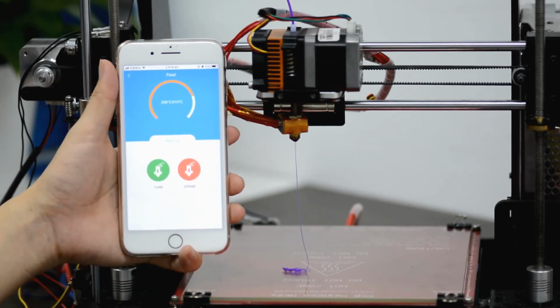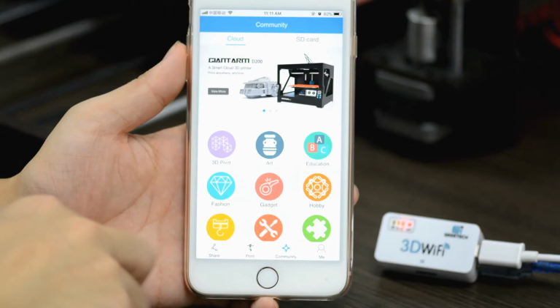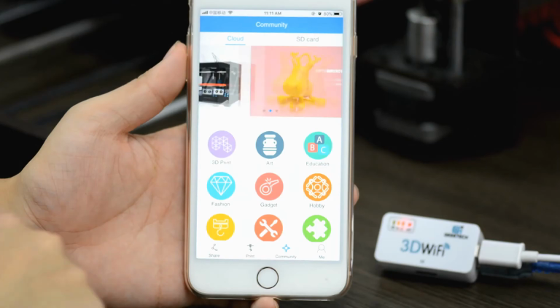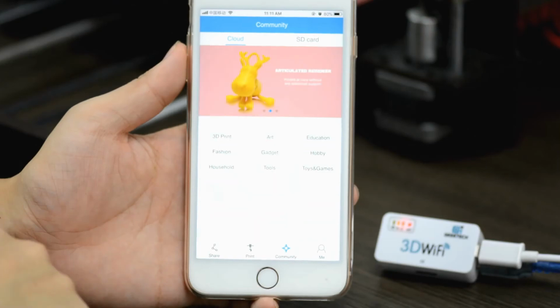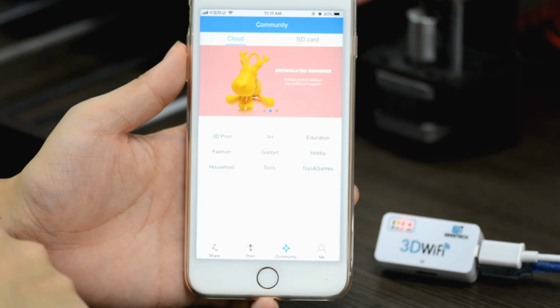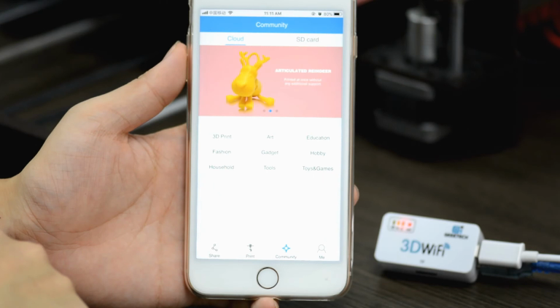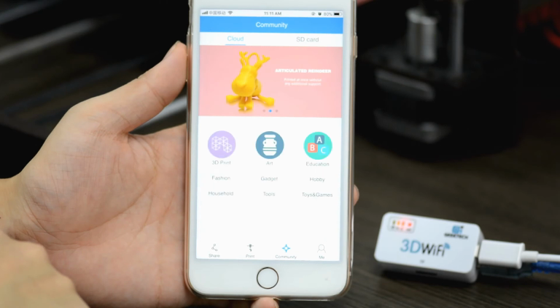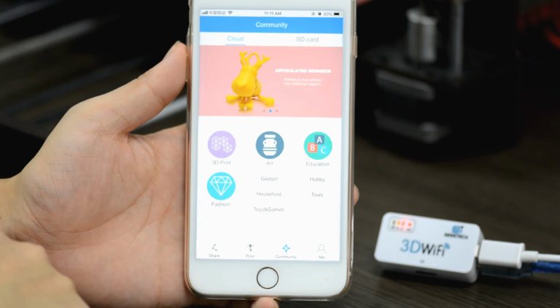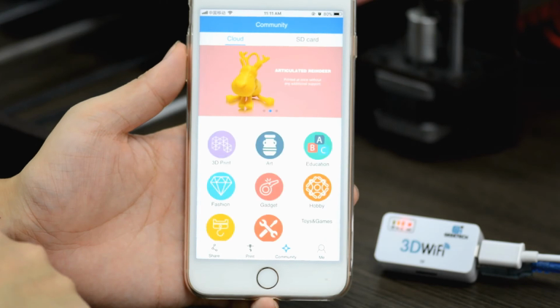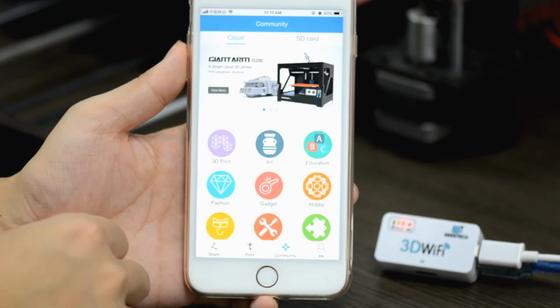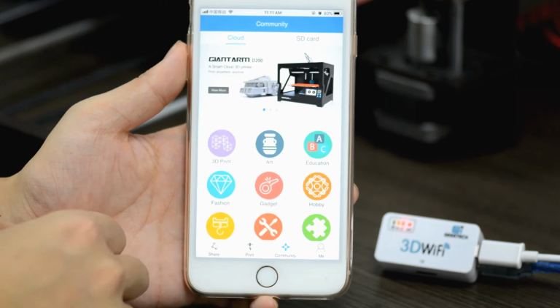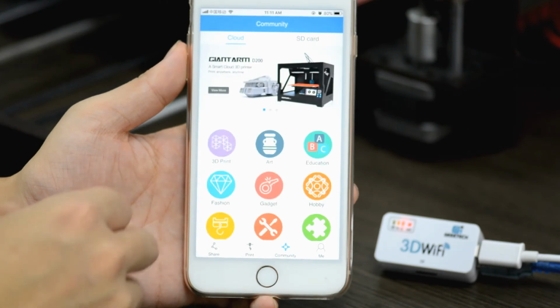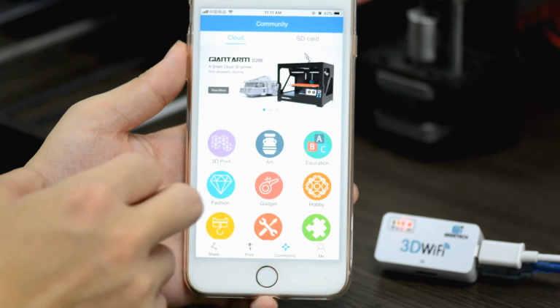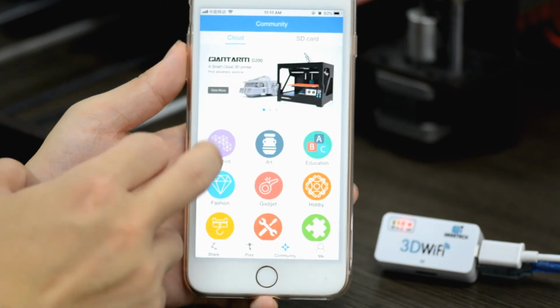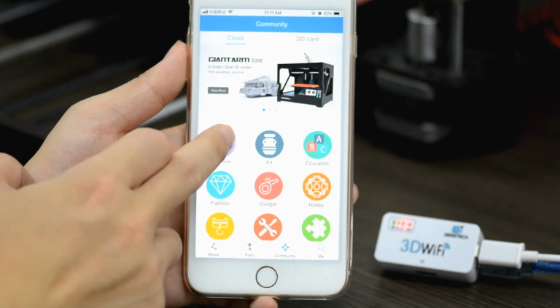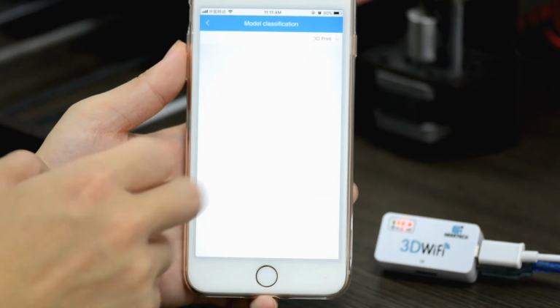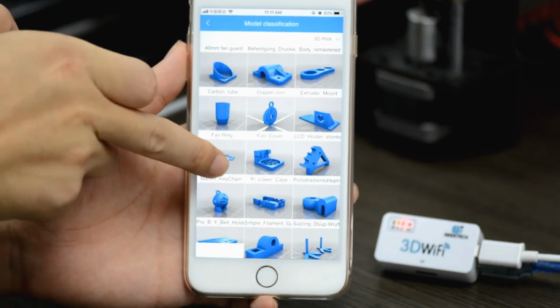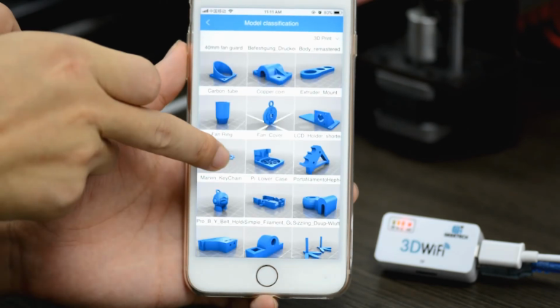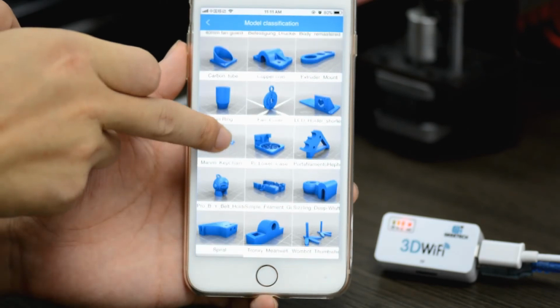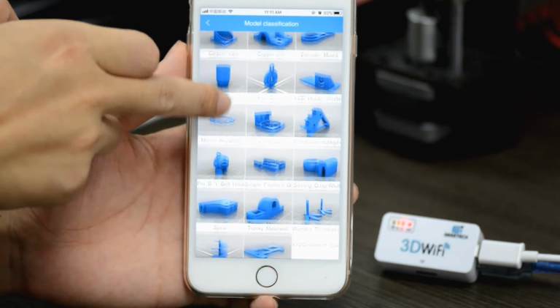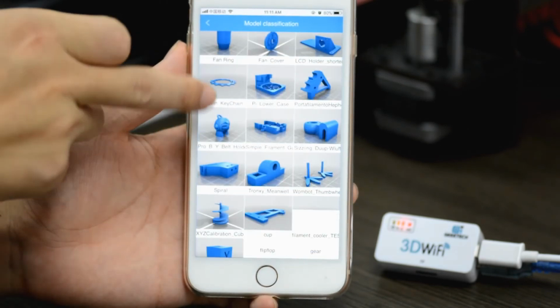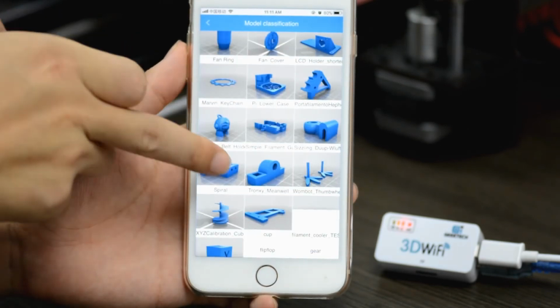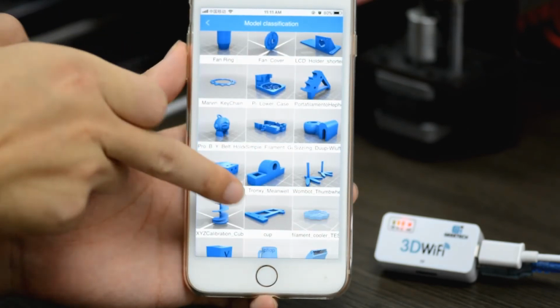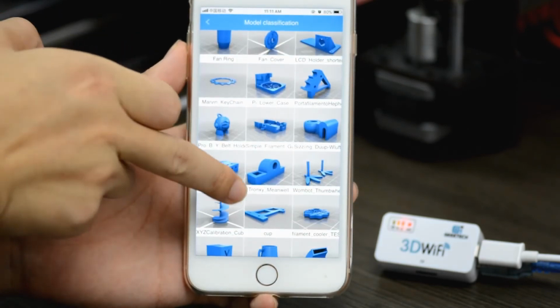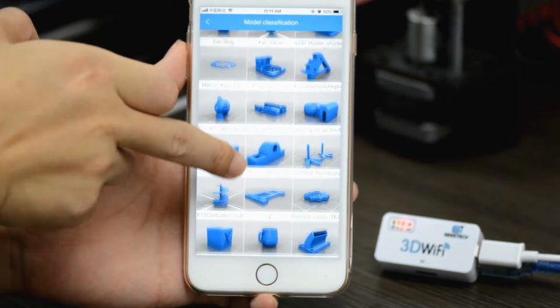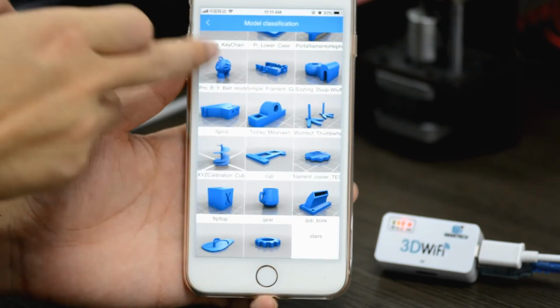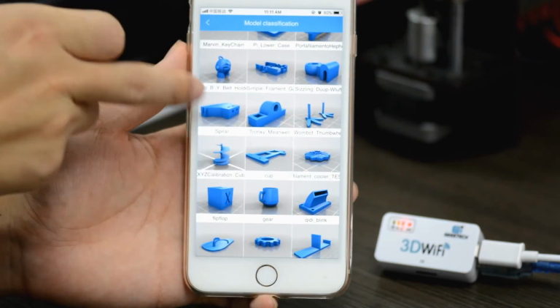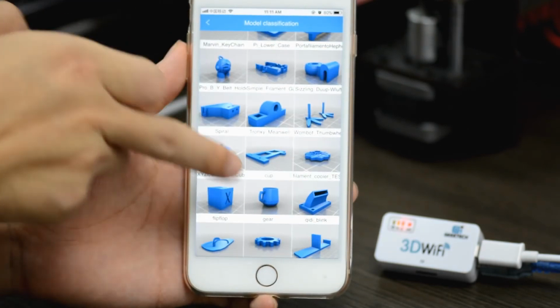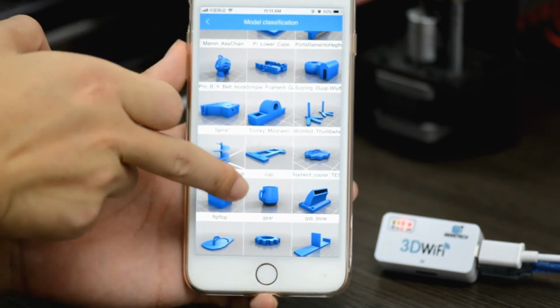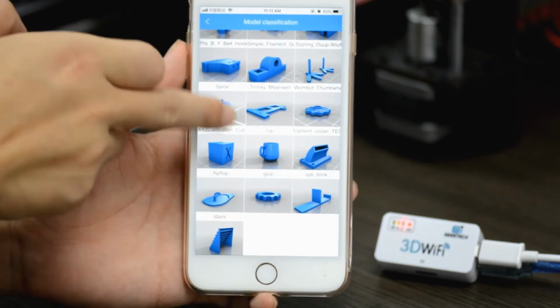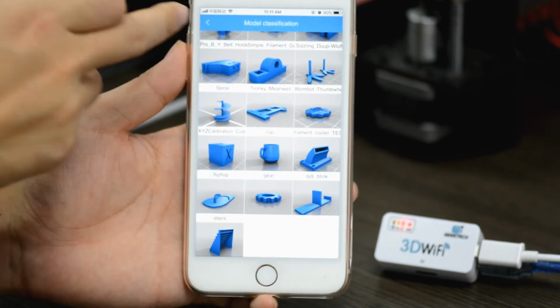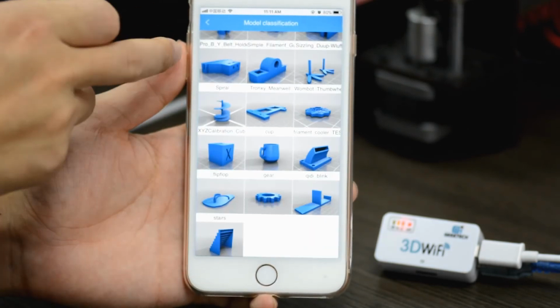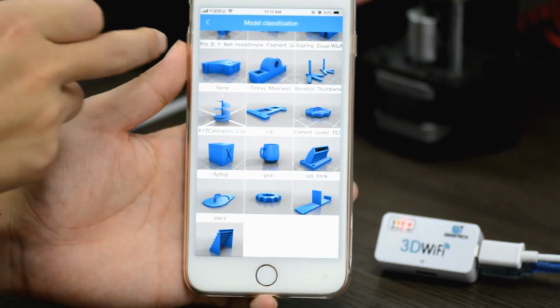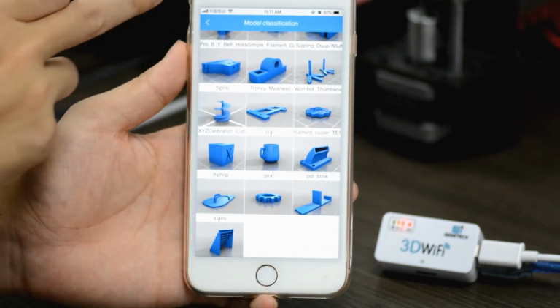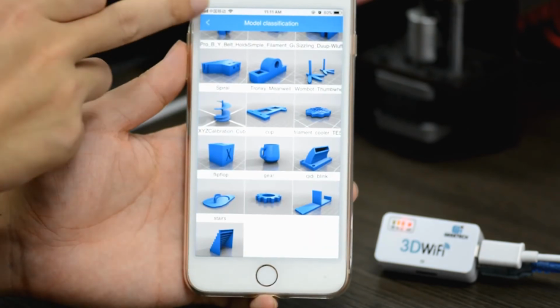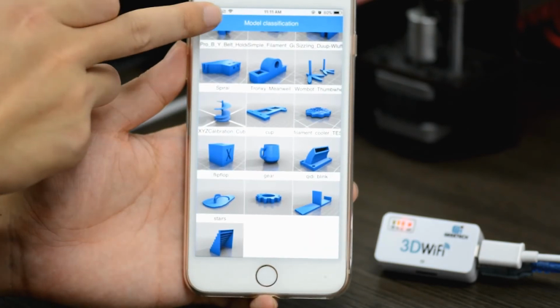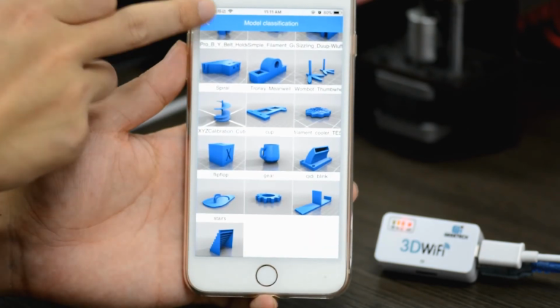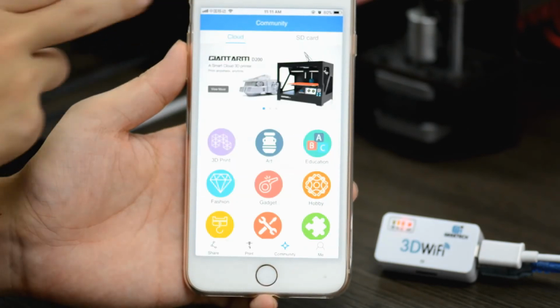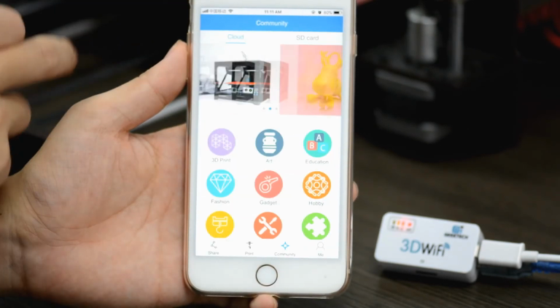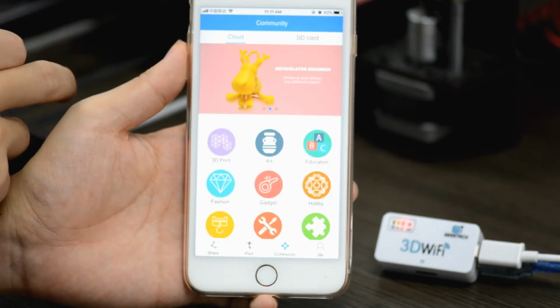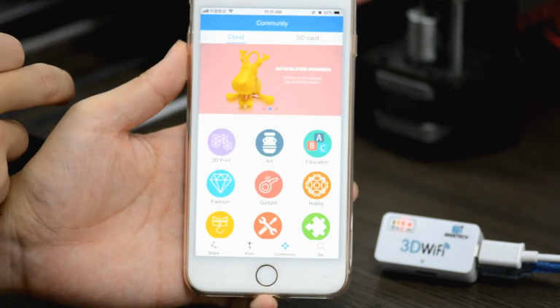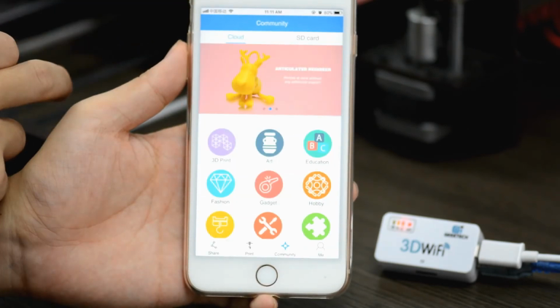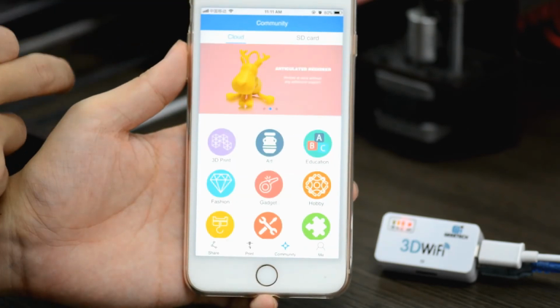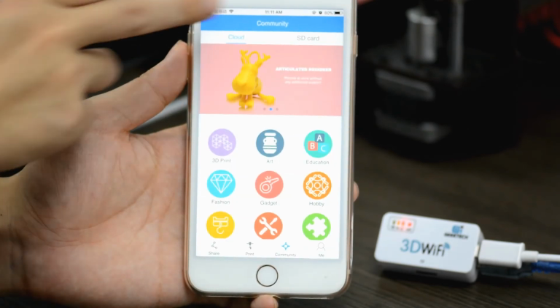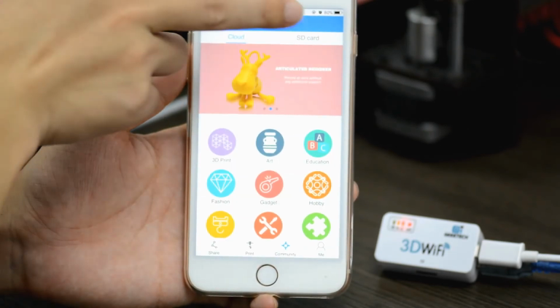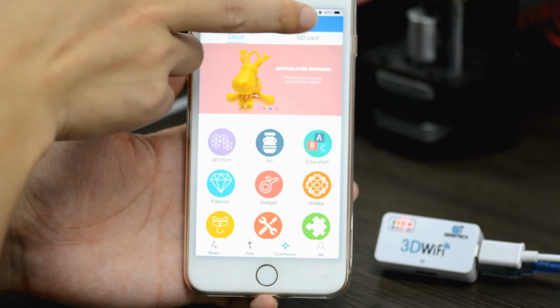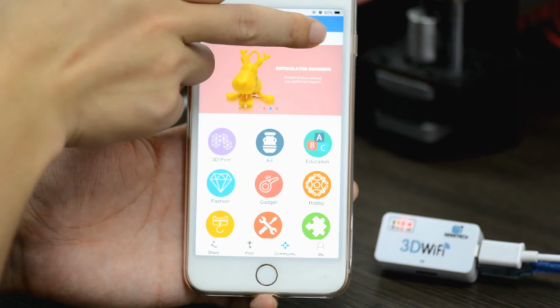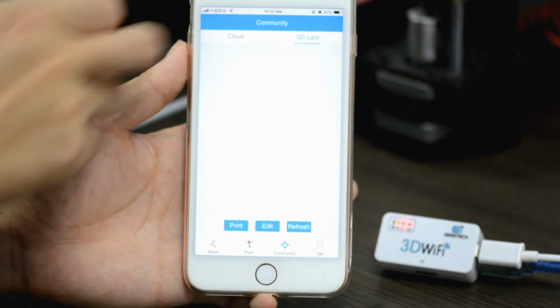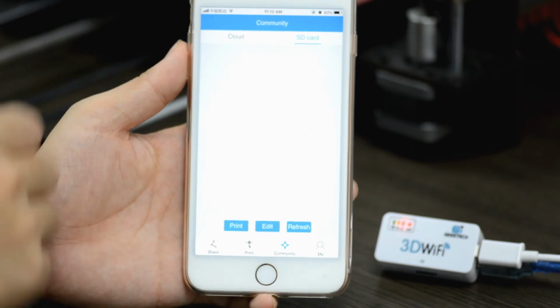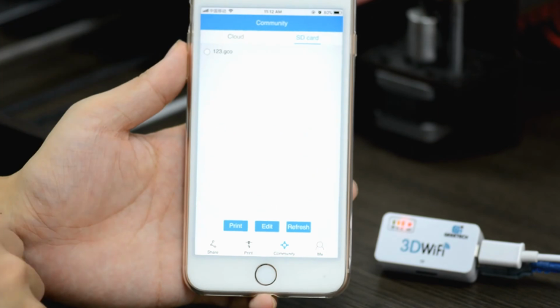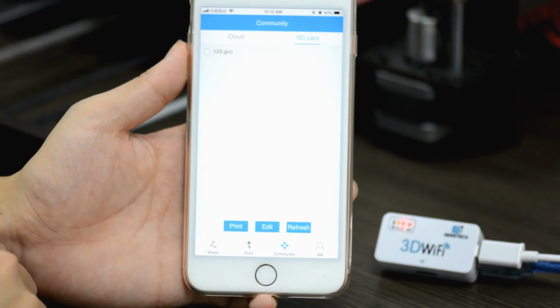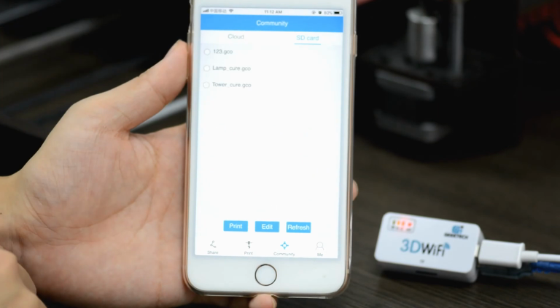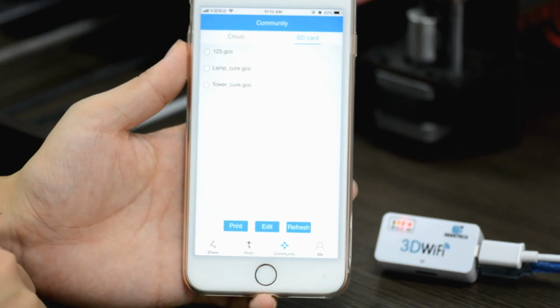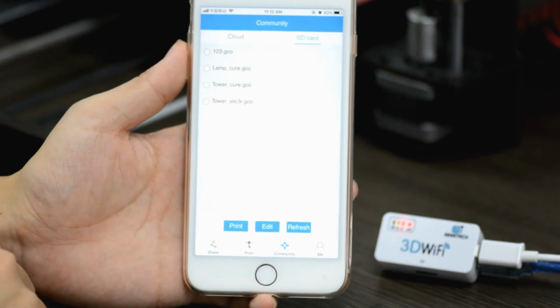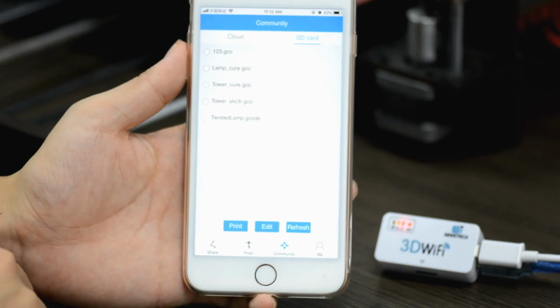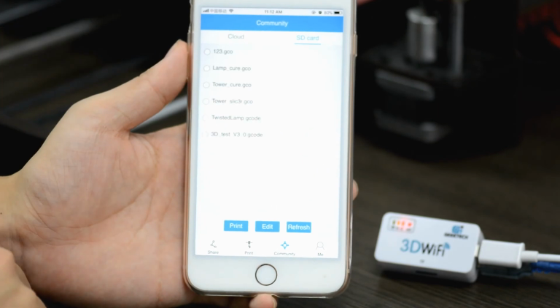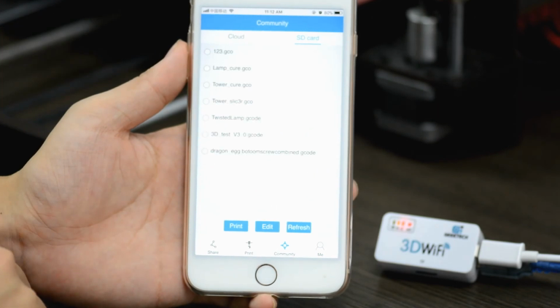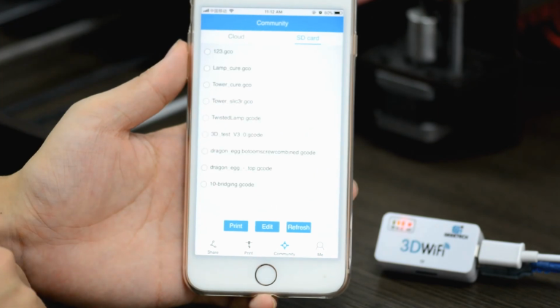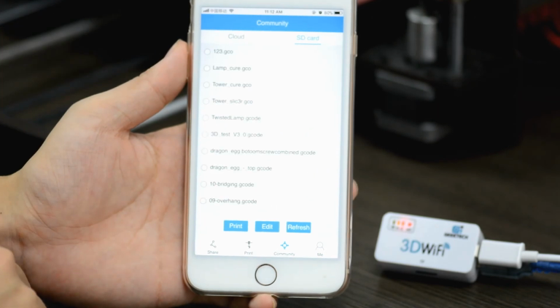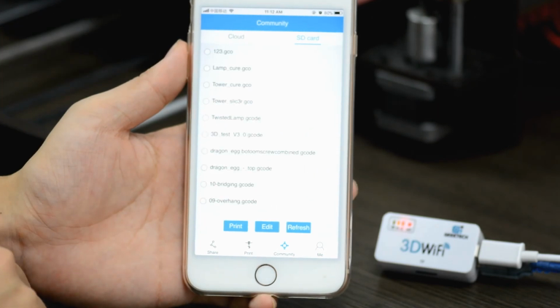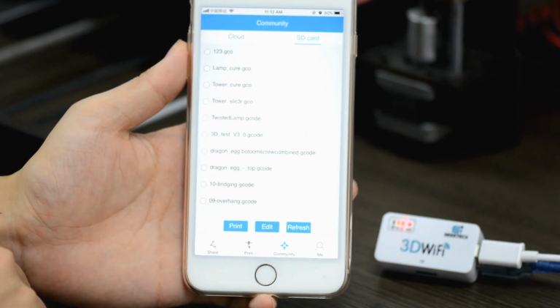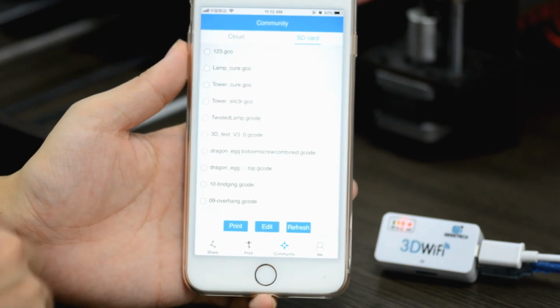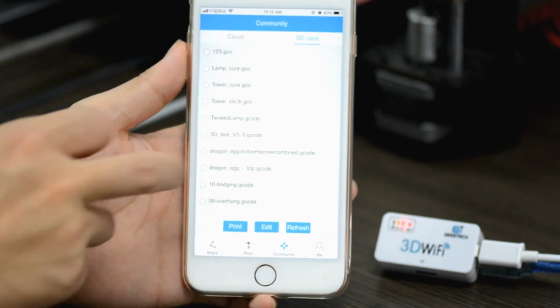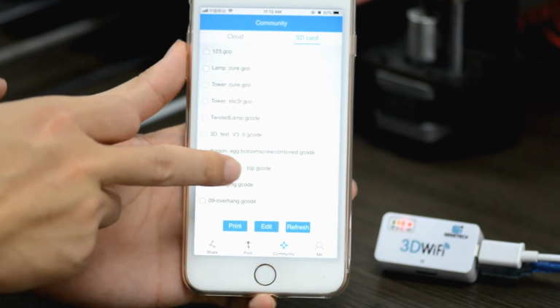It is convenient to choose free models from our cloud gallery or print directly with model files in the microSD card in seconds.